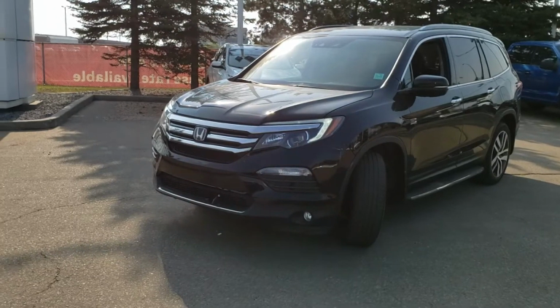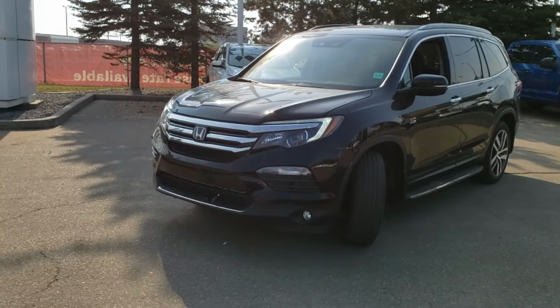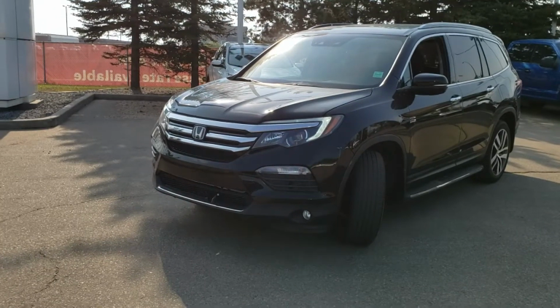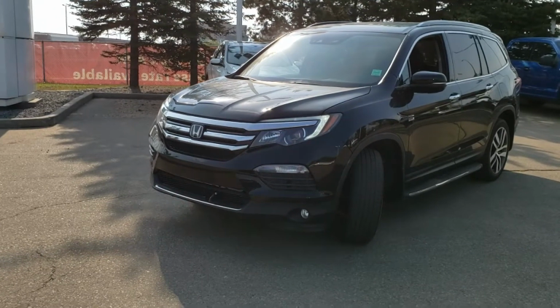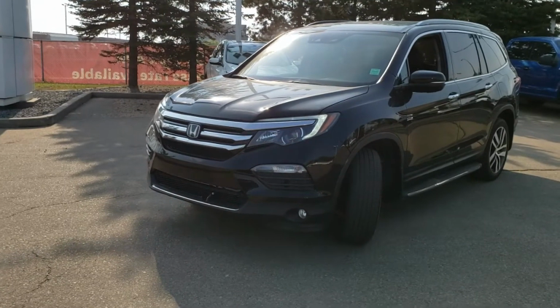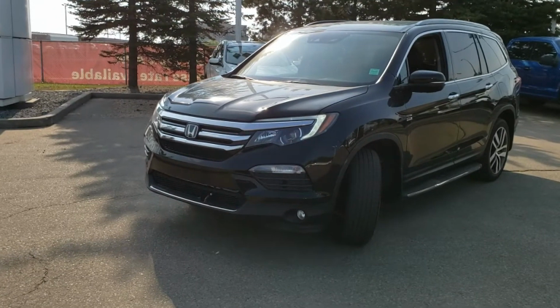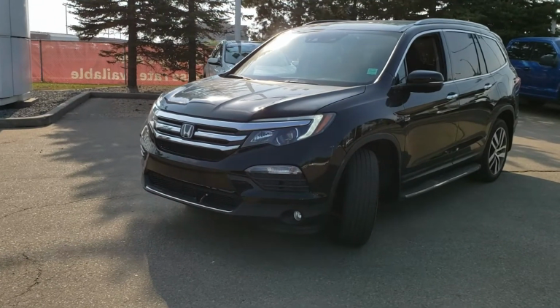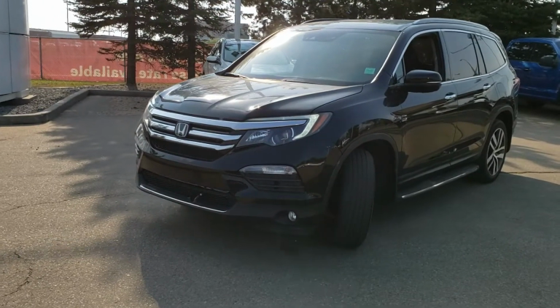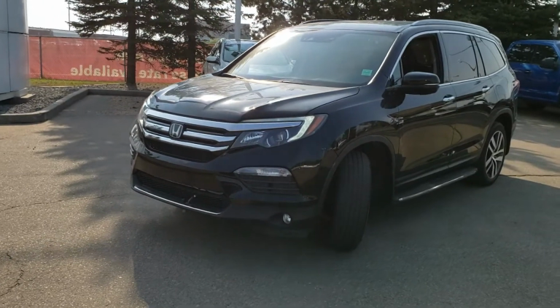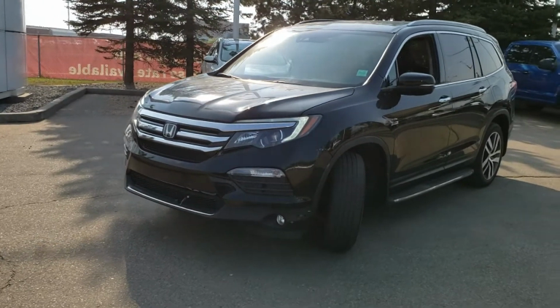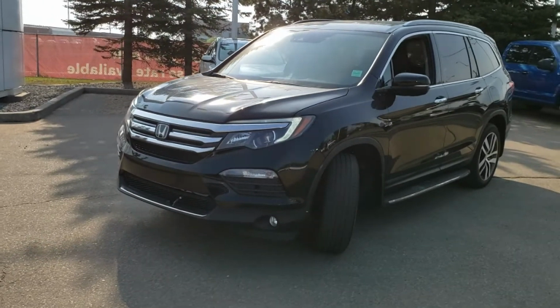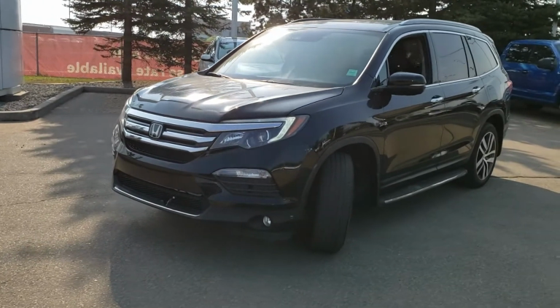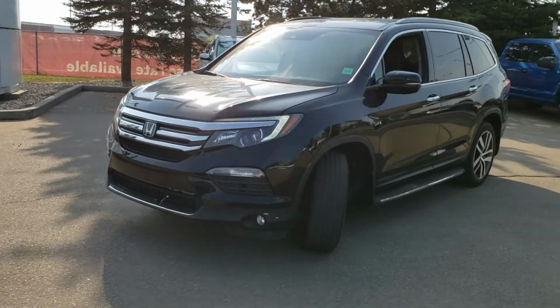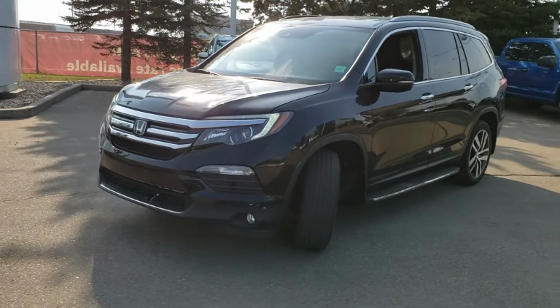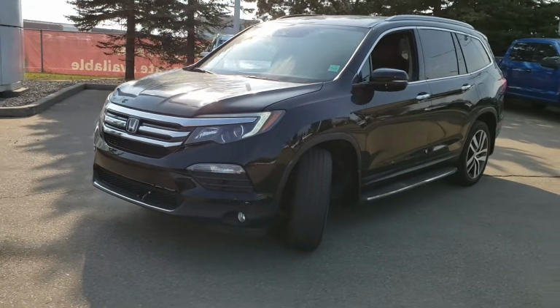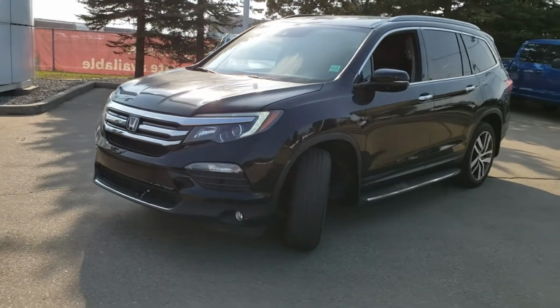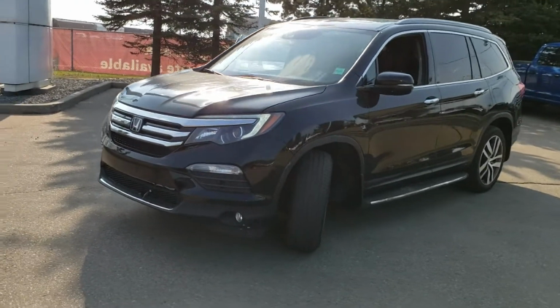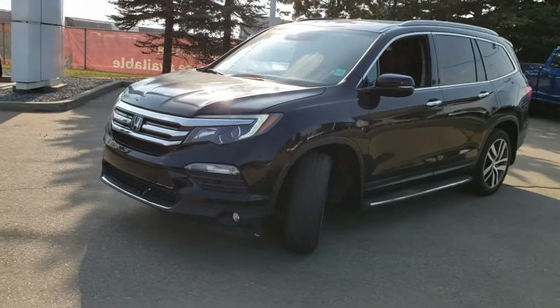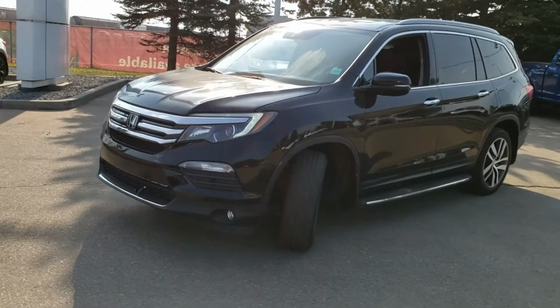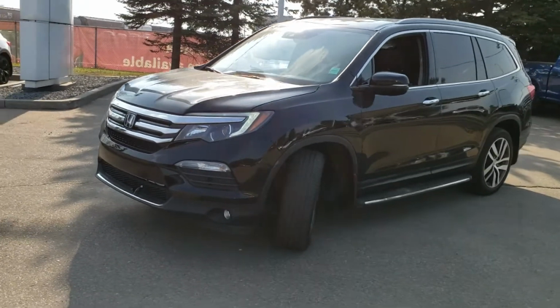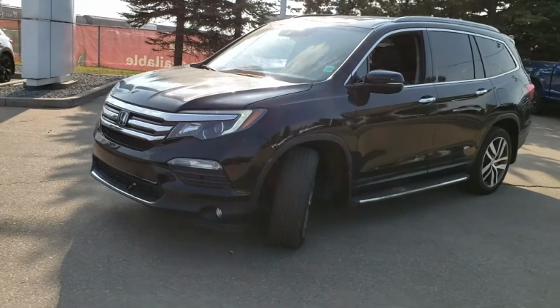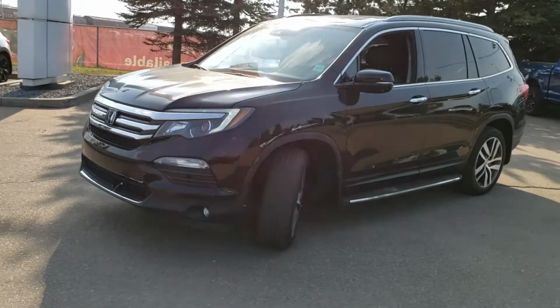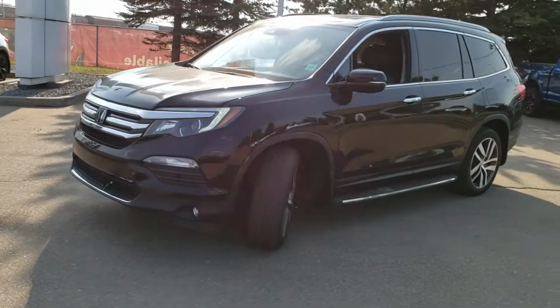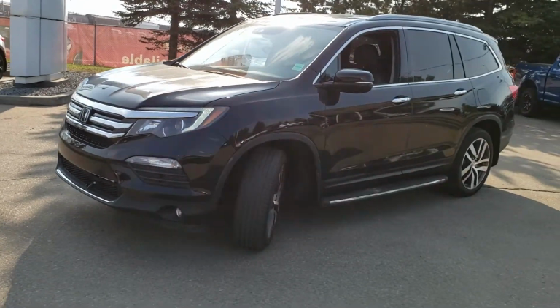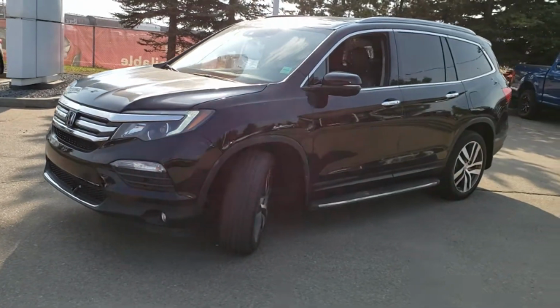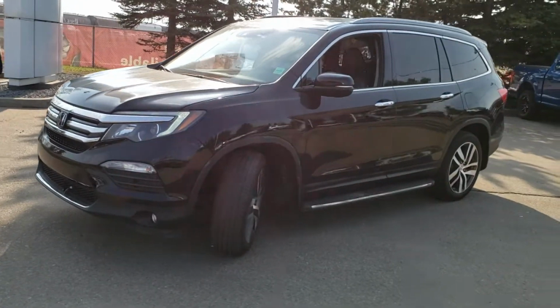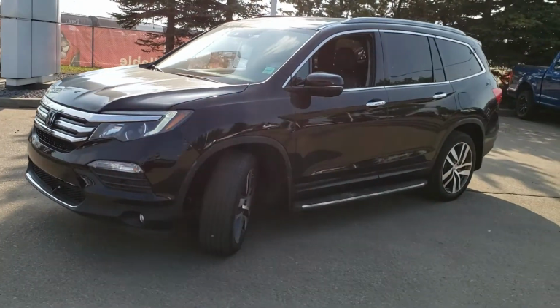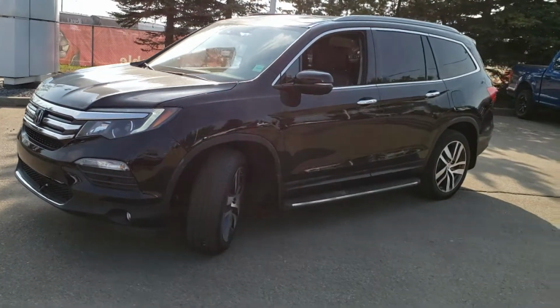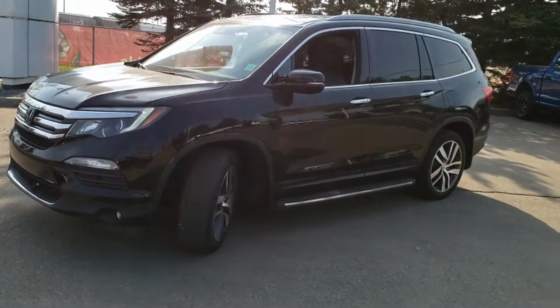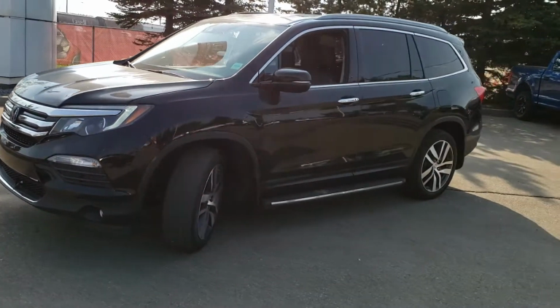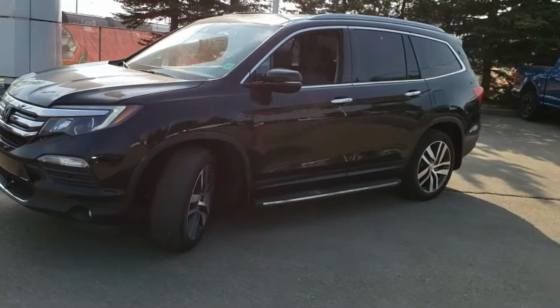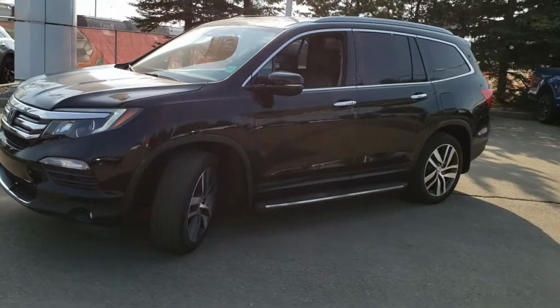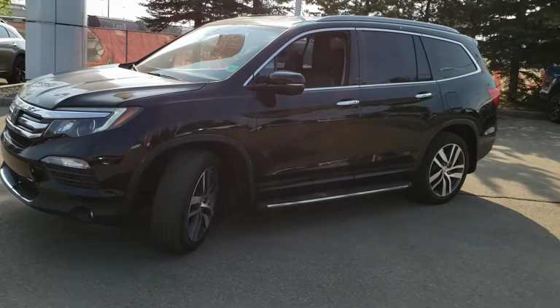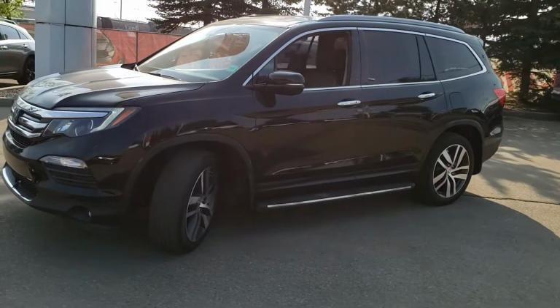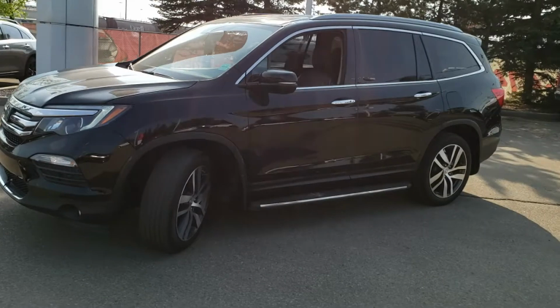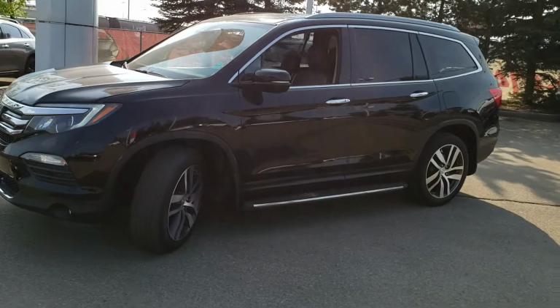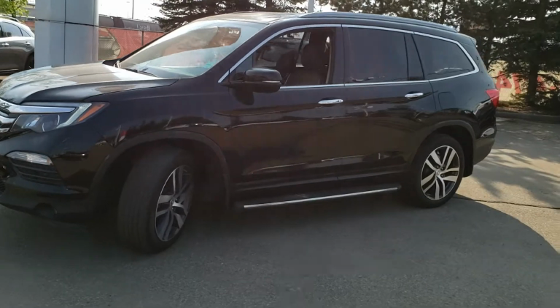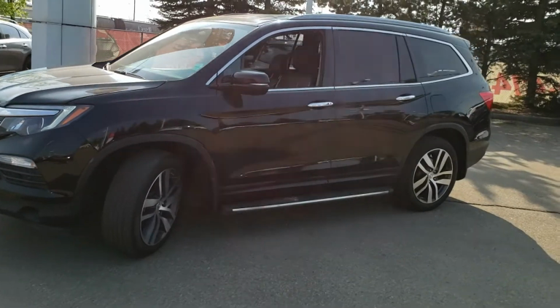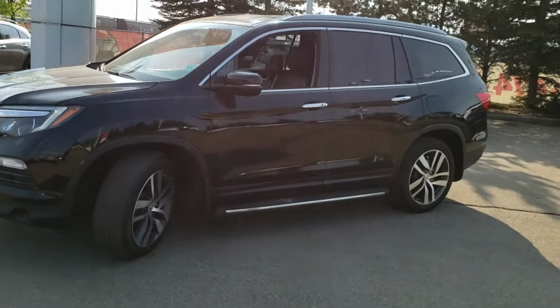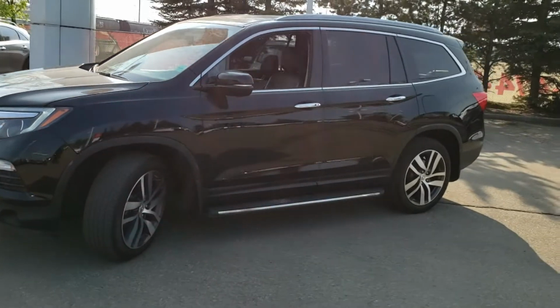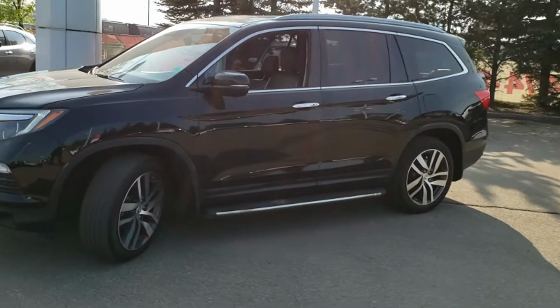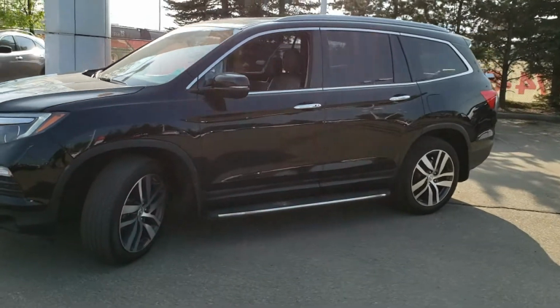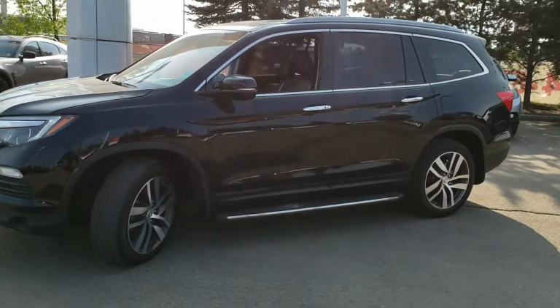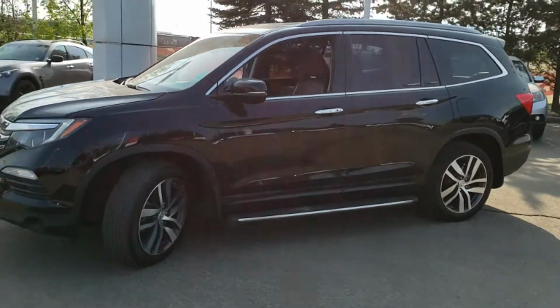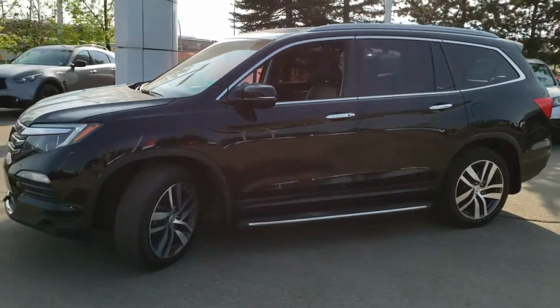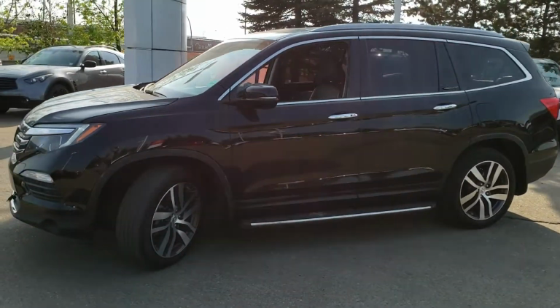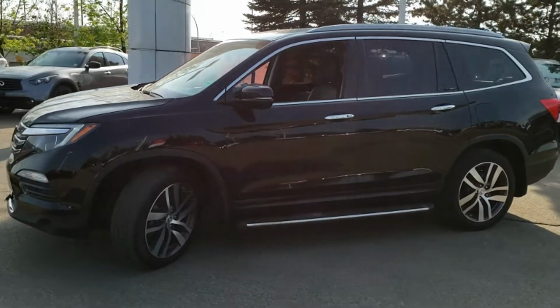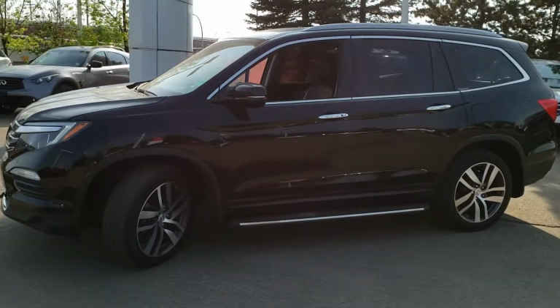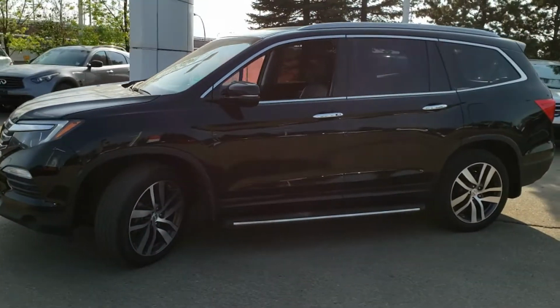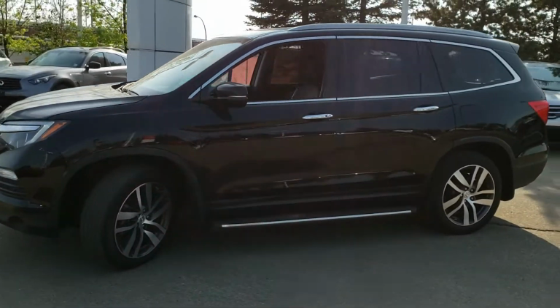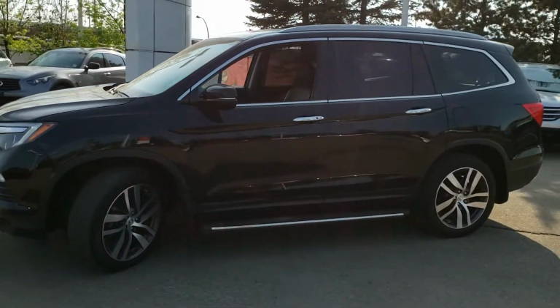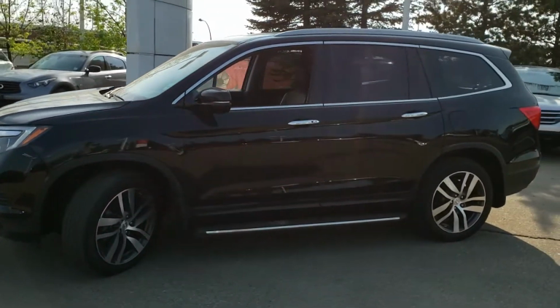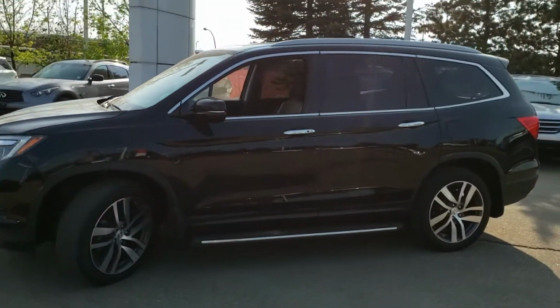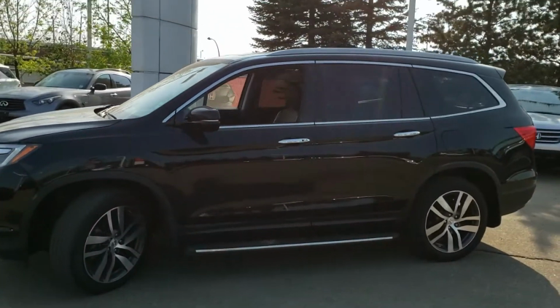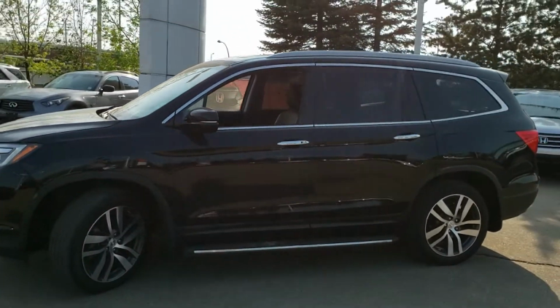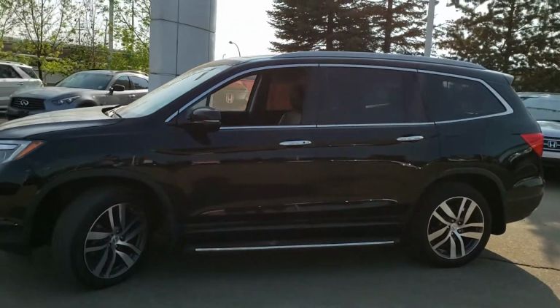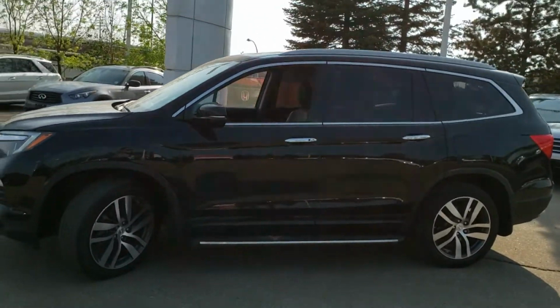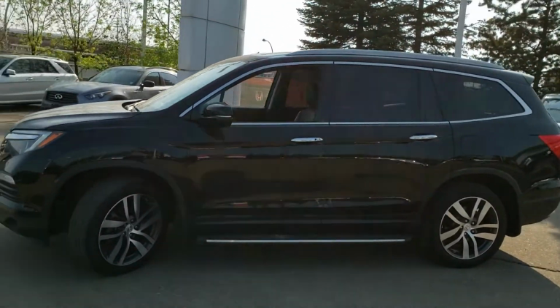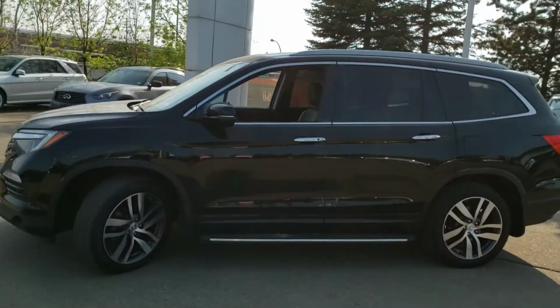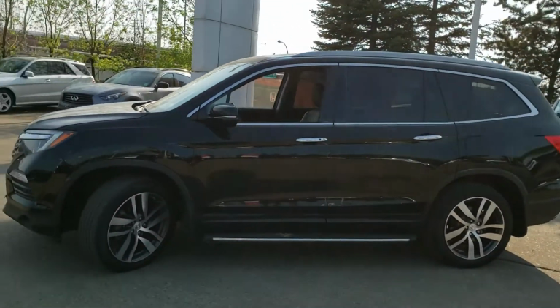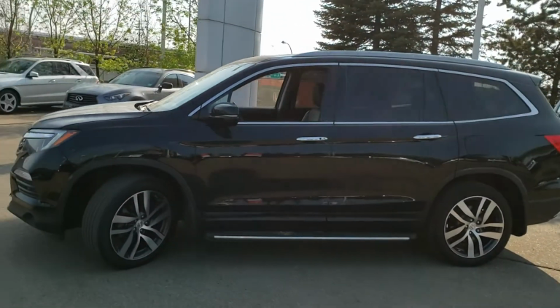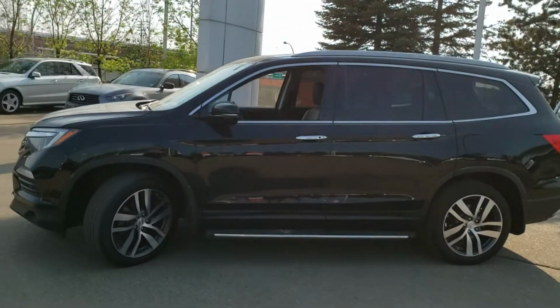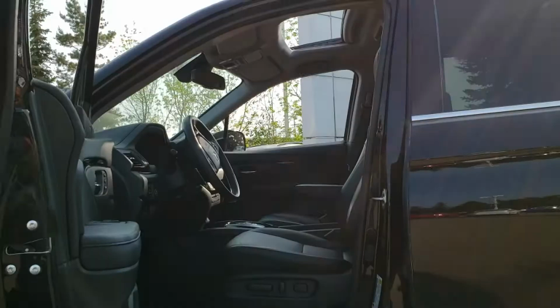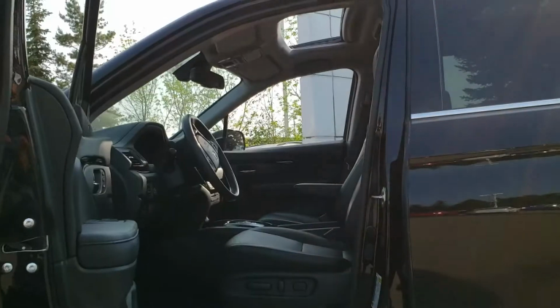Hey, Alan Matt here from Alberta Honda. Just want to take a minute and send you a quick video of the 2016 Pilot Touring you inquired about.